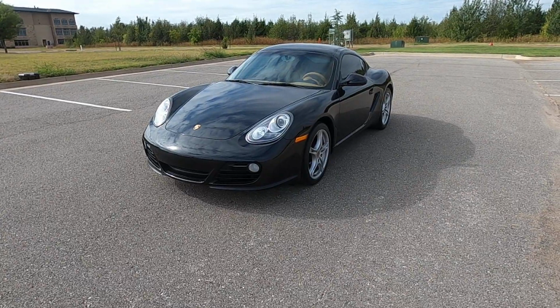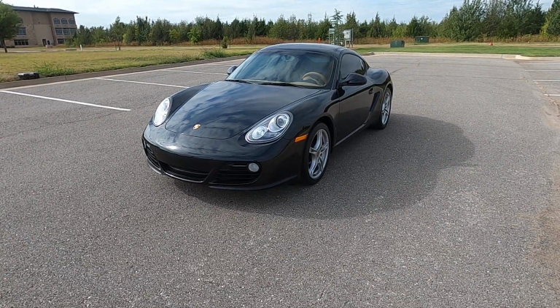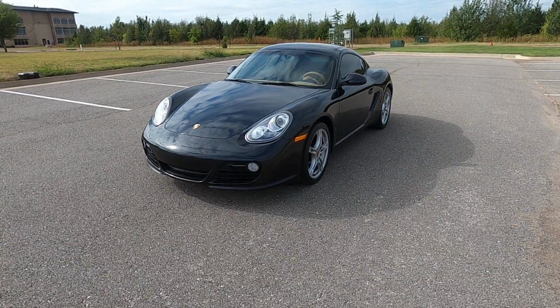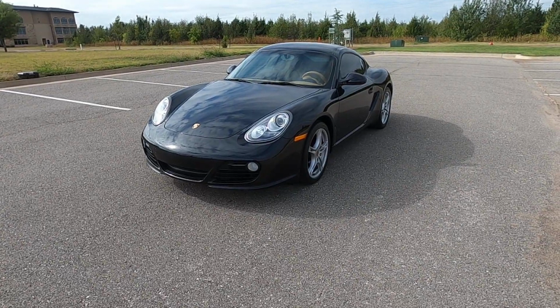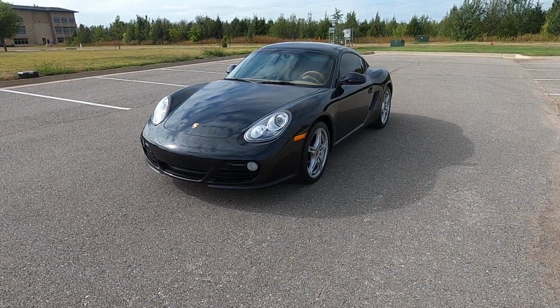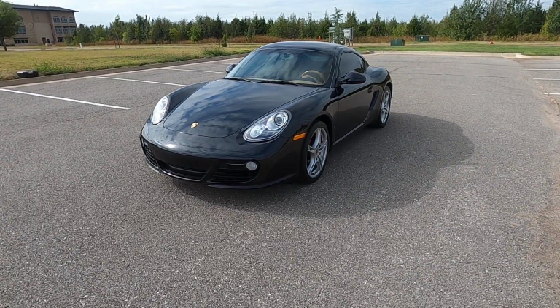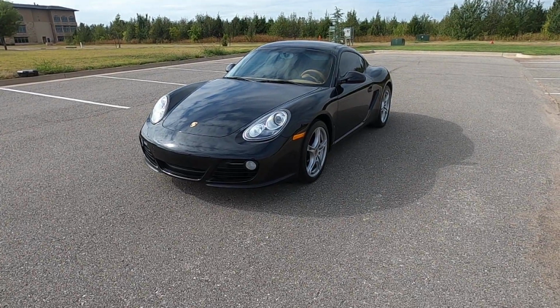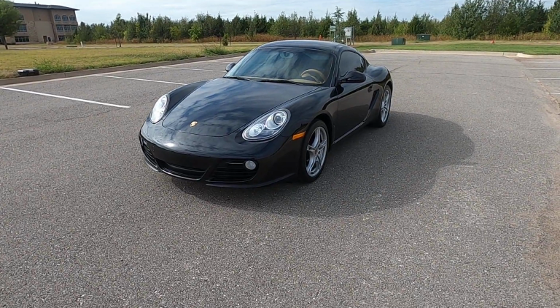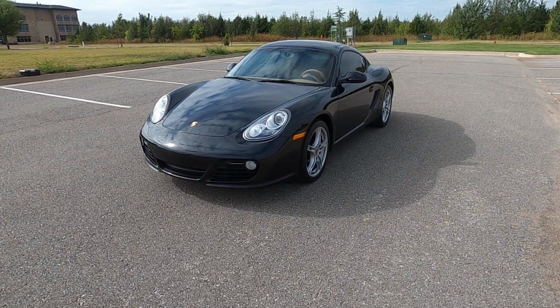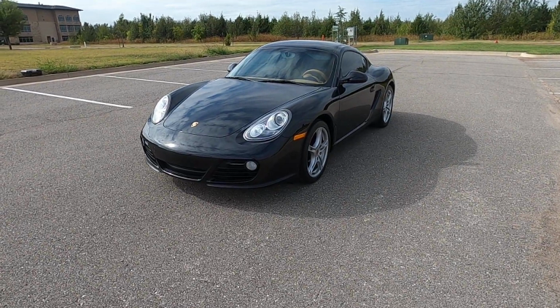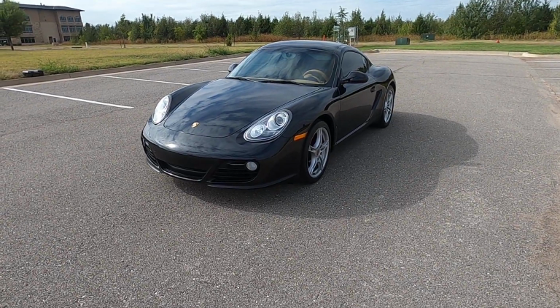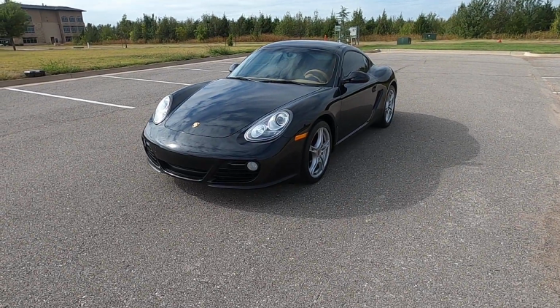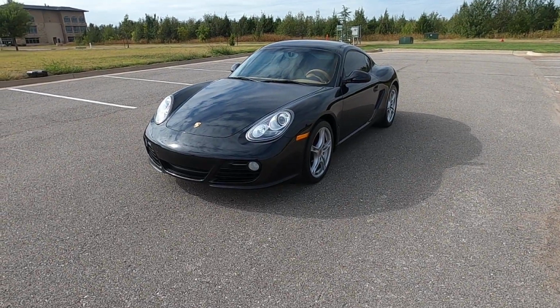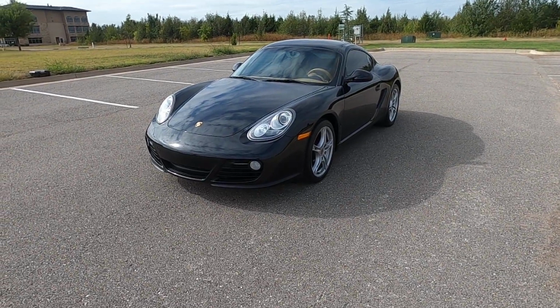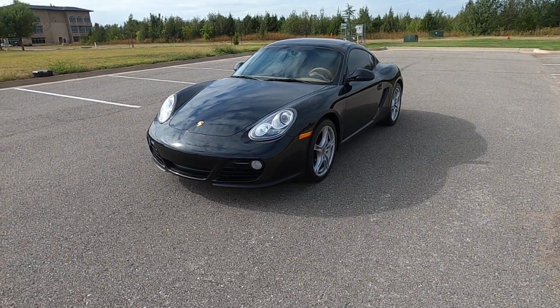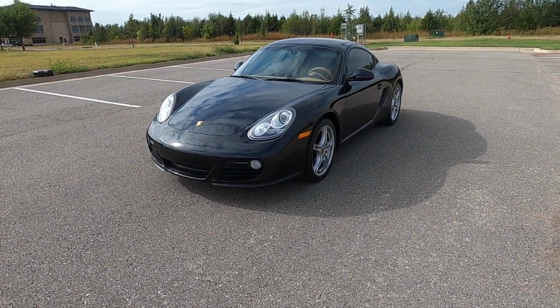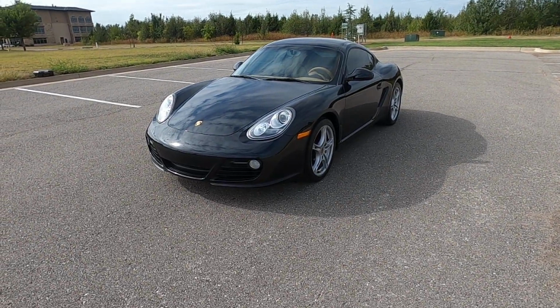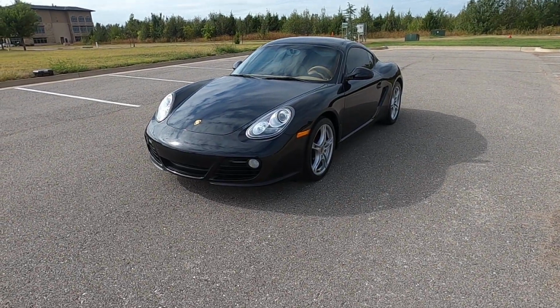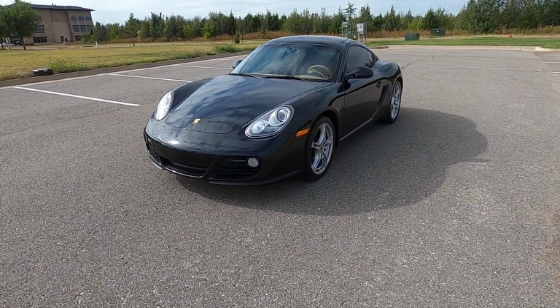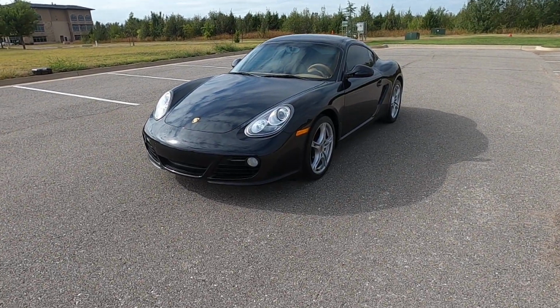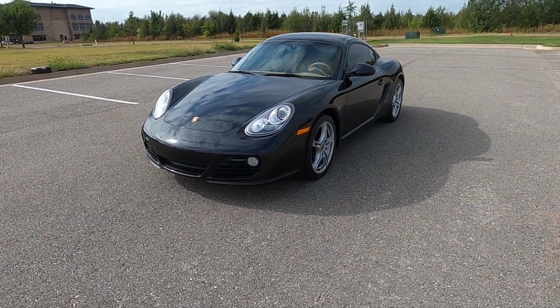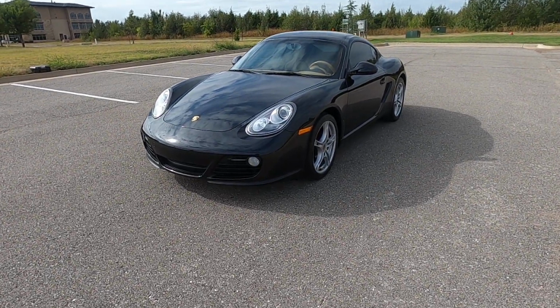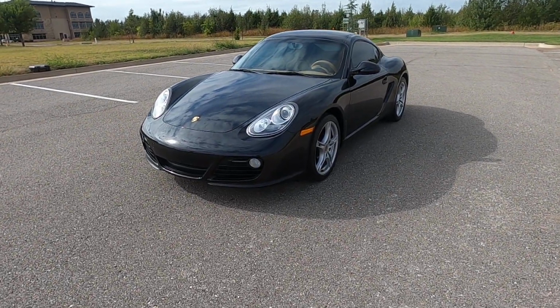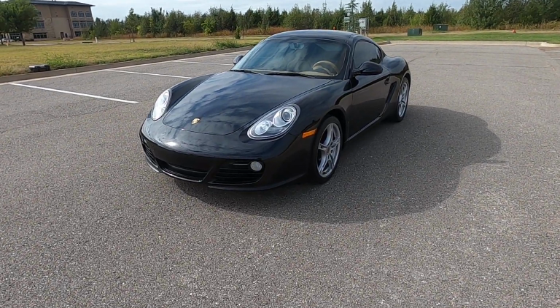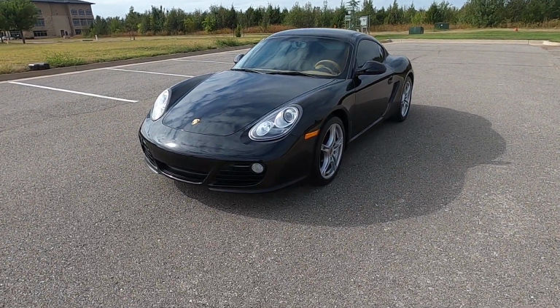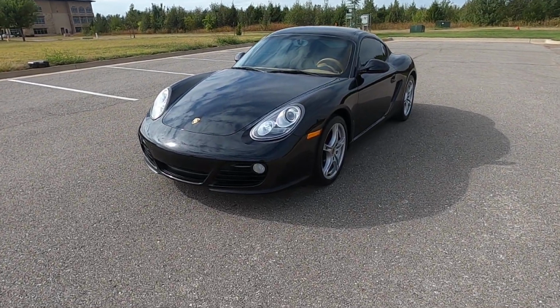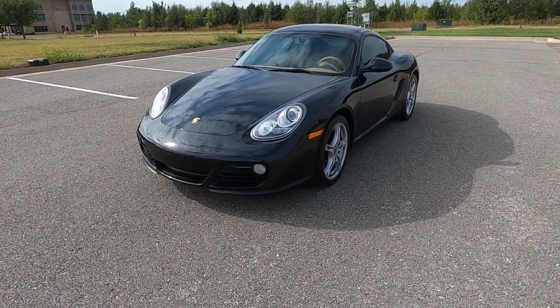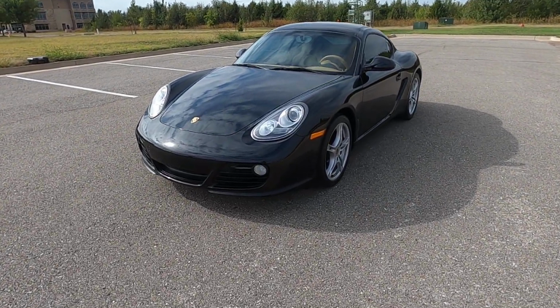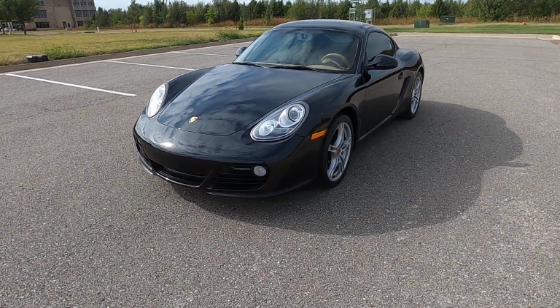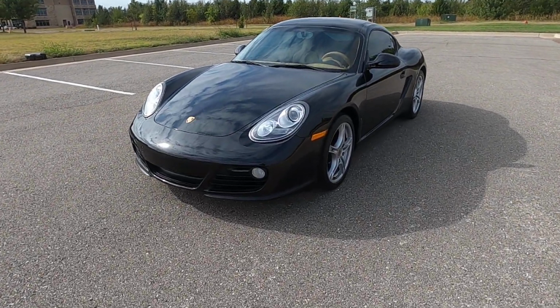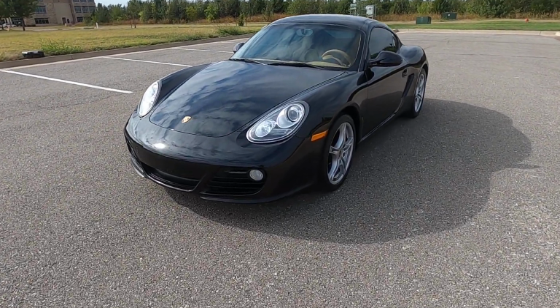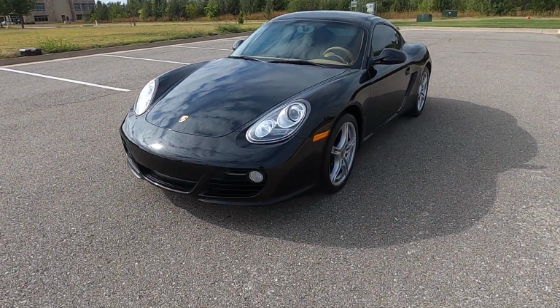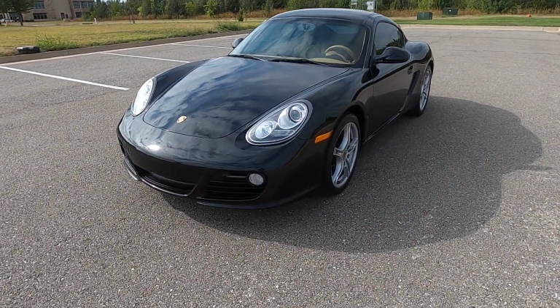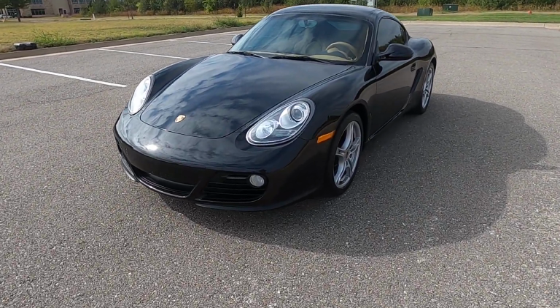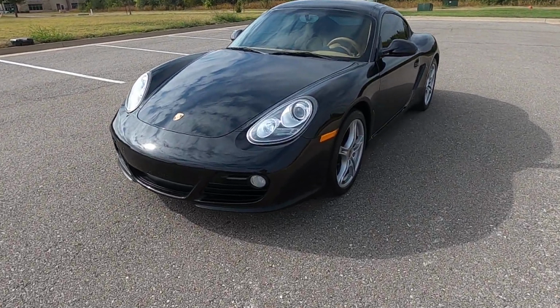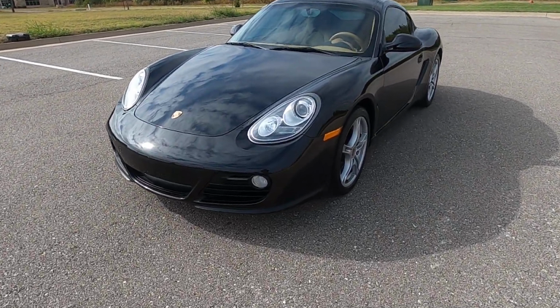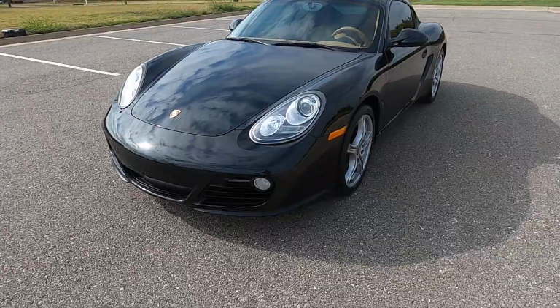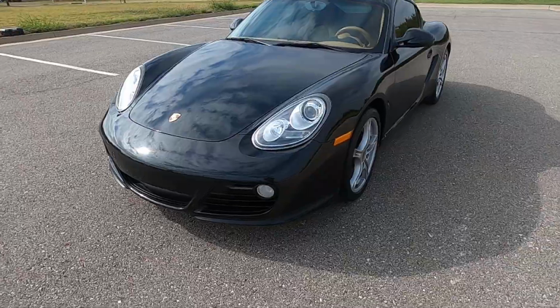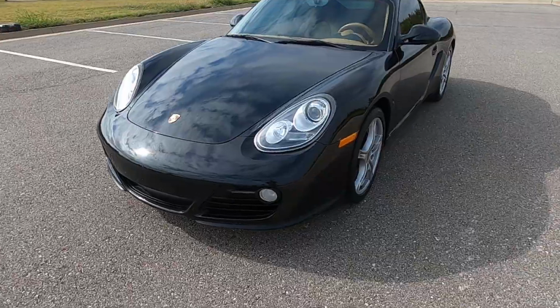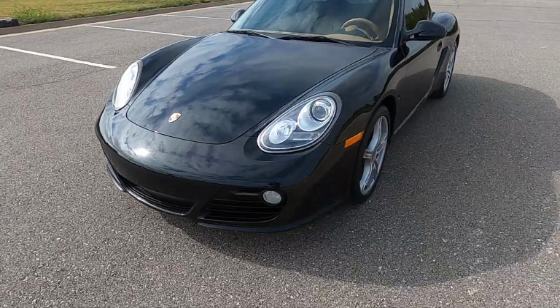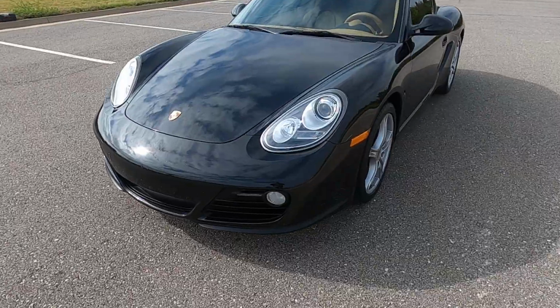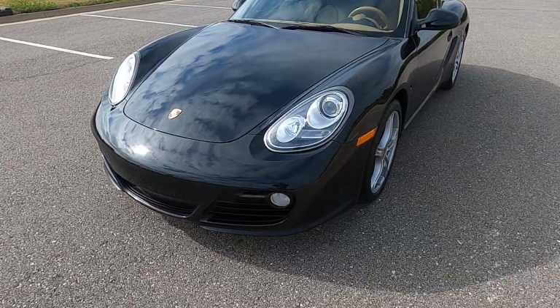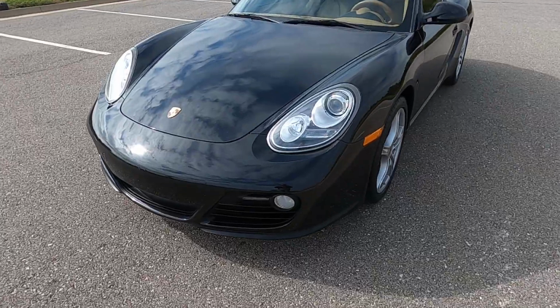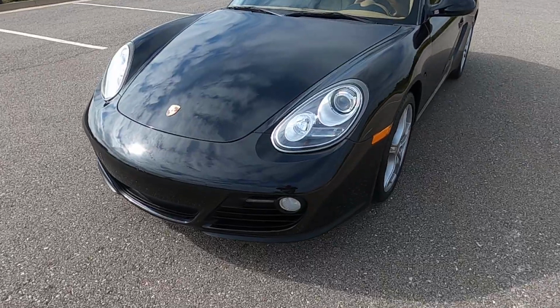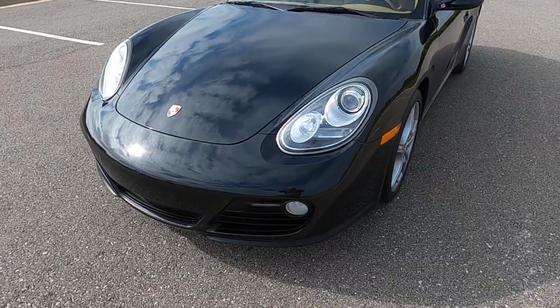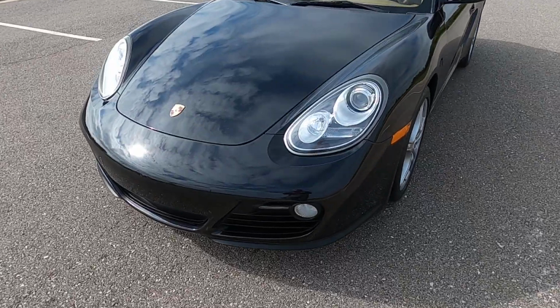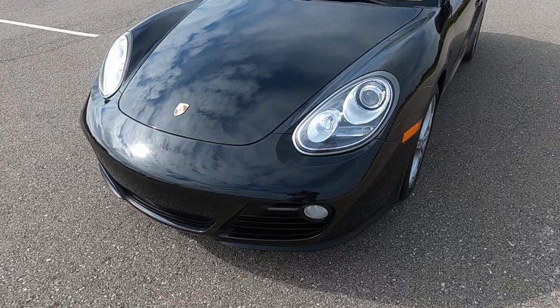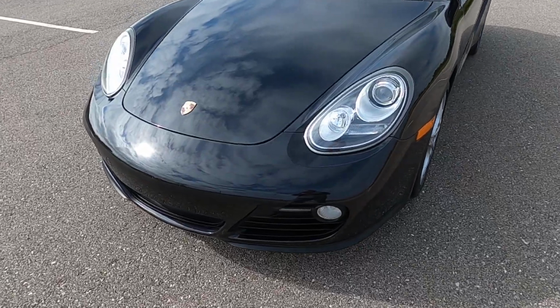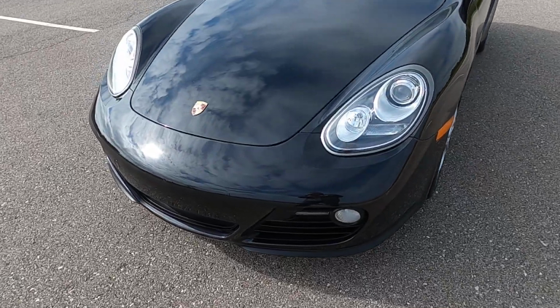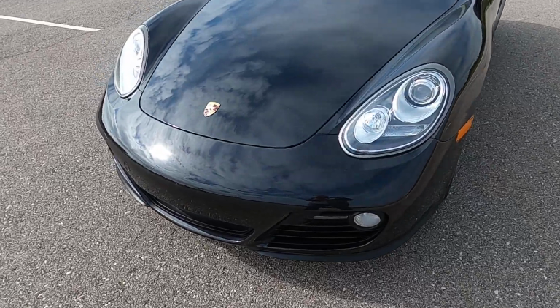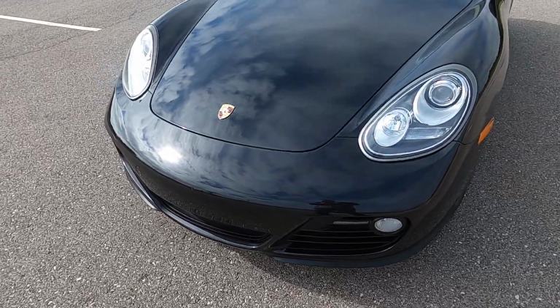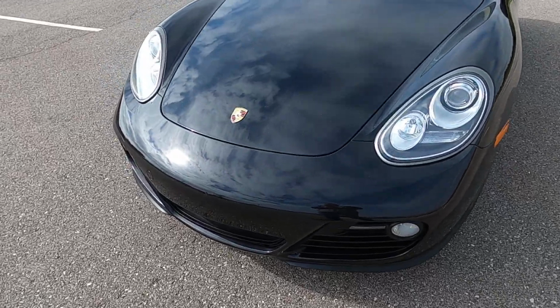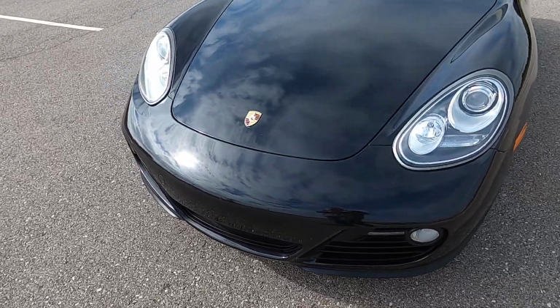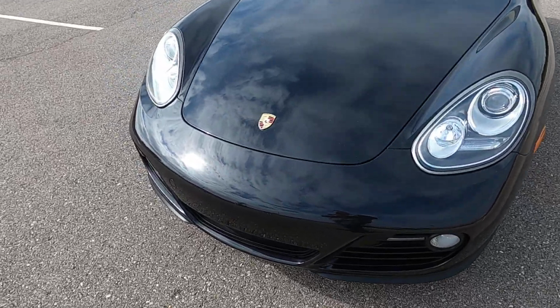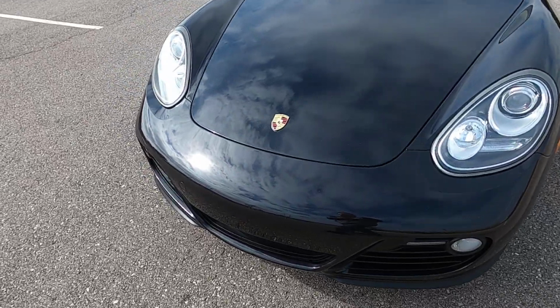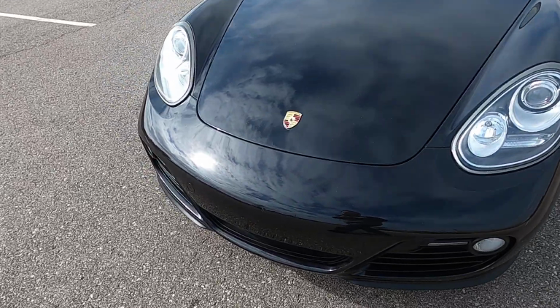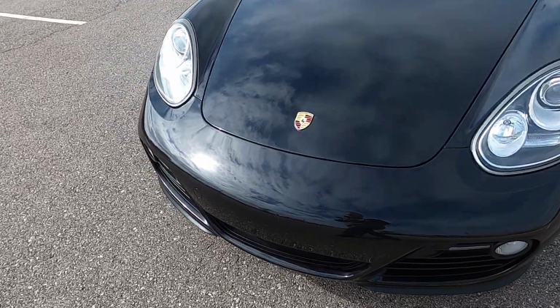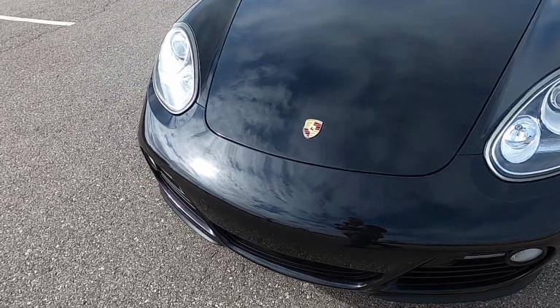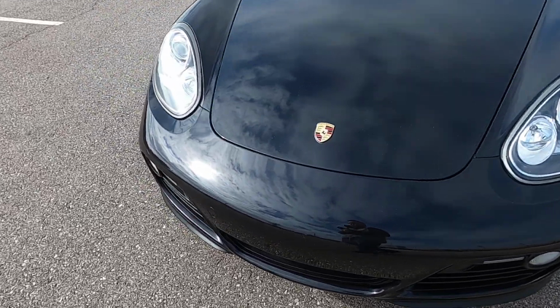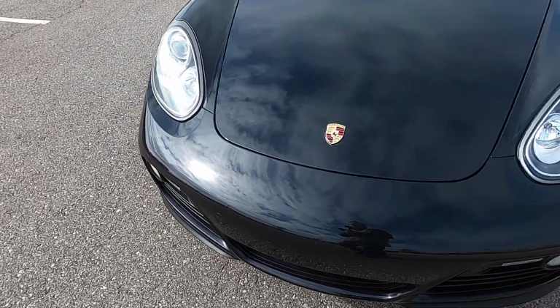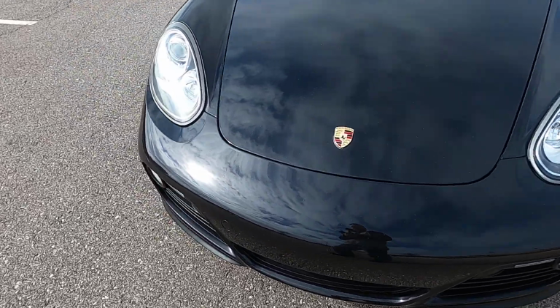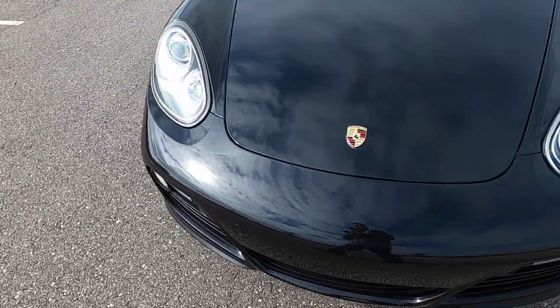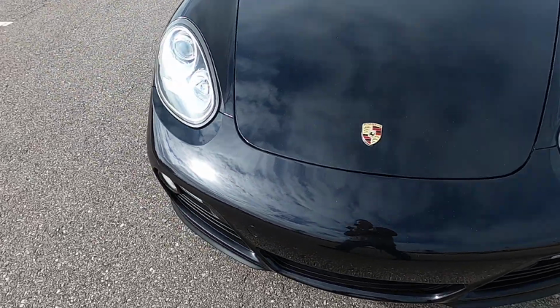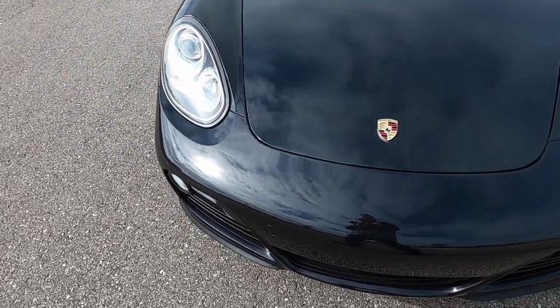Hello everyone, I'm Seth with Exotic Motorsports and this is our 2009 Porsche Cayman with 73,006 miles.